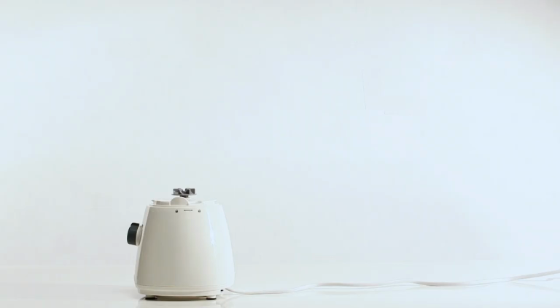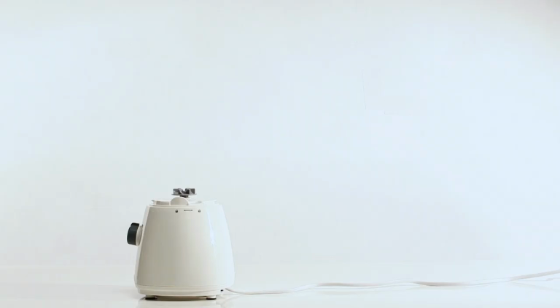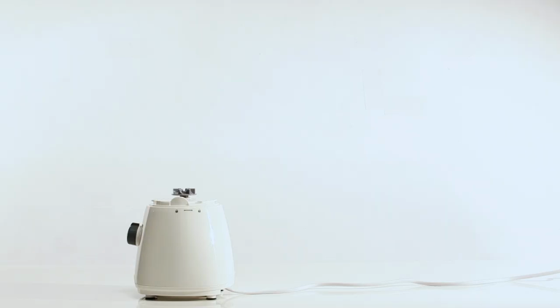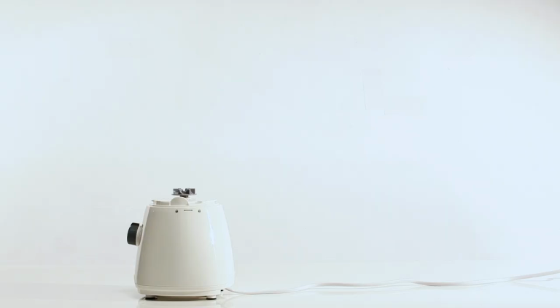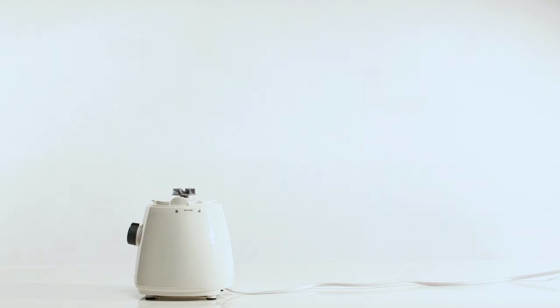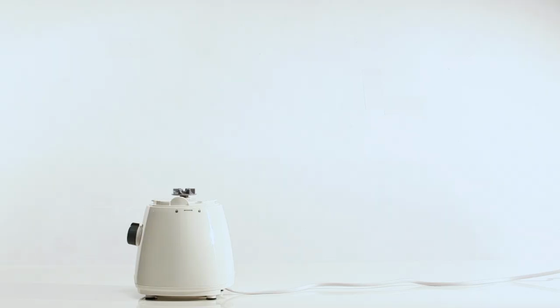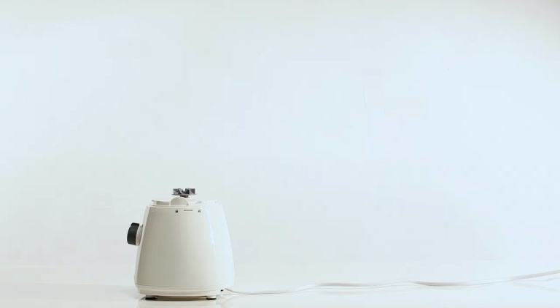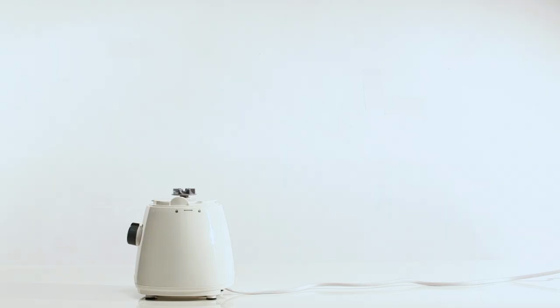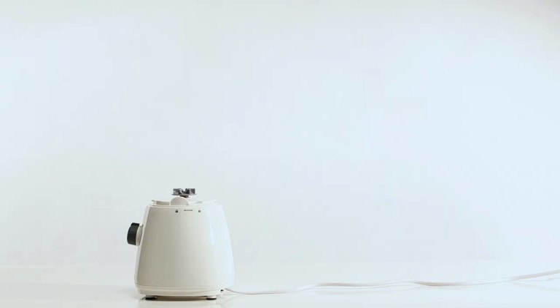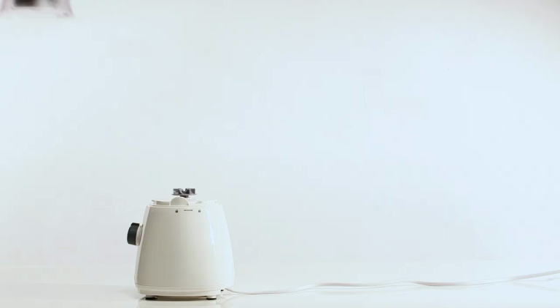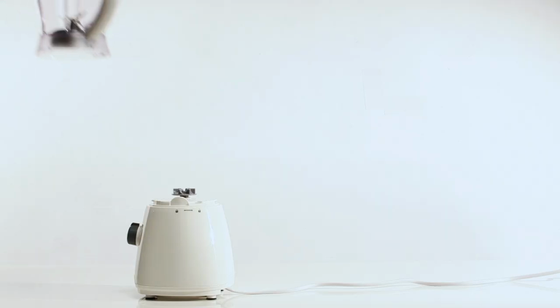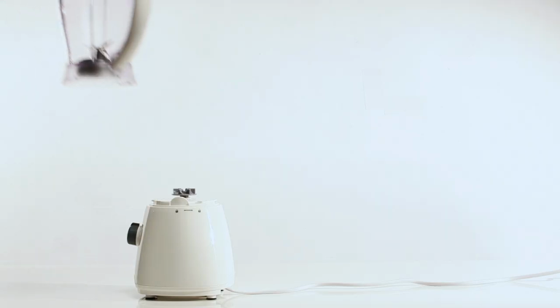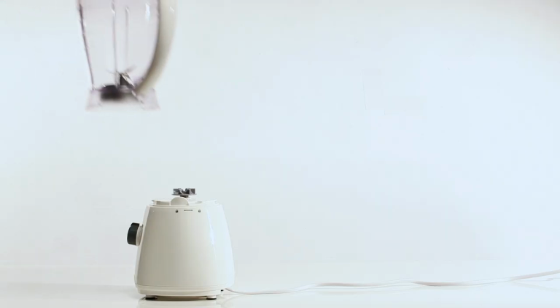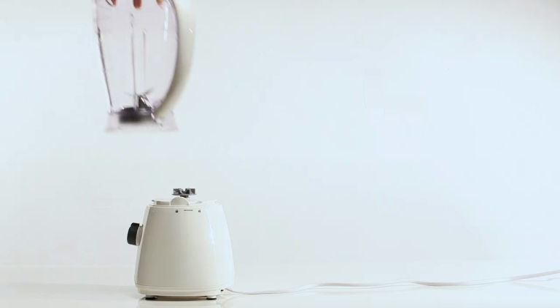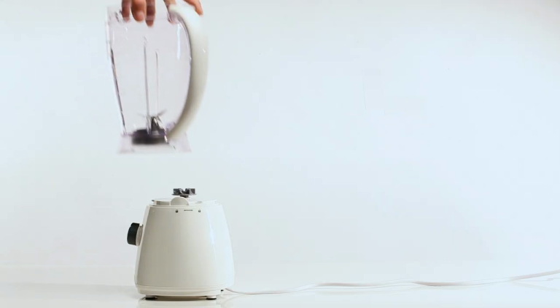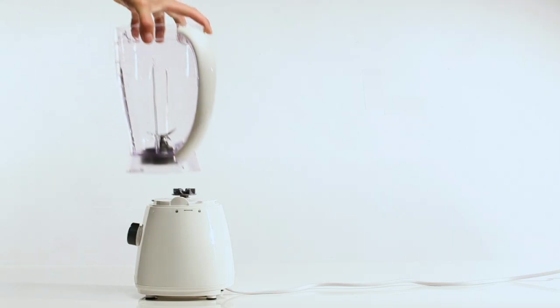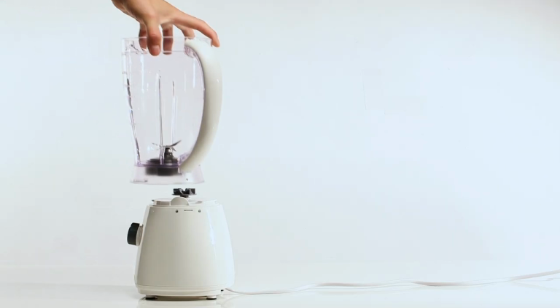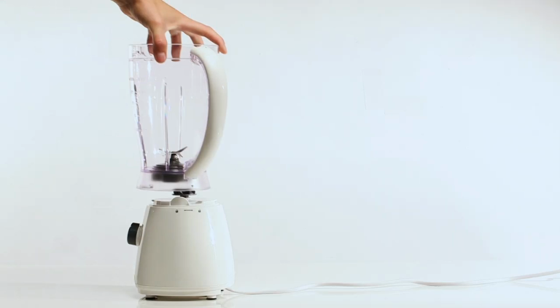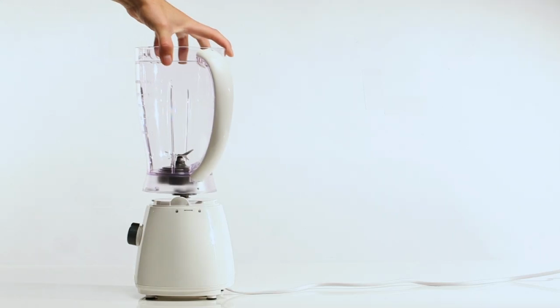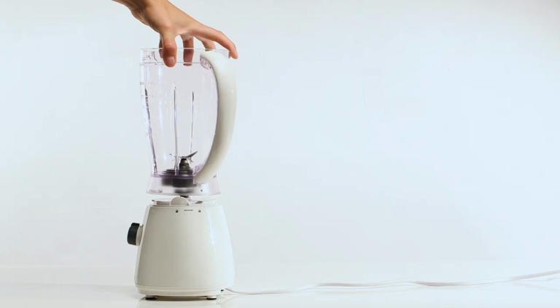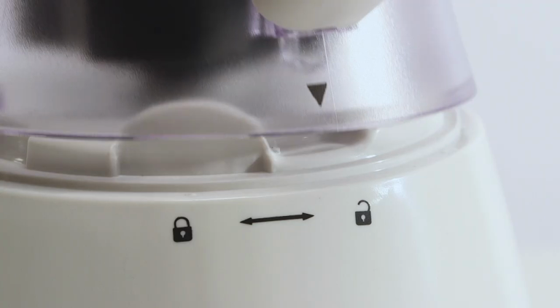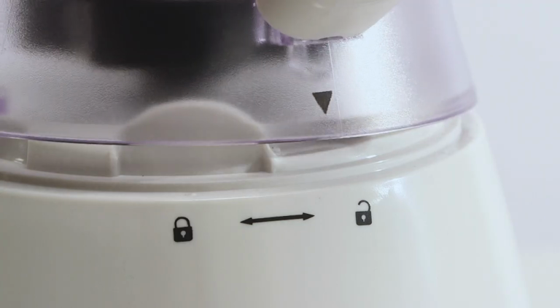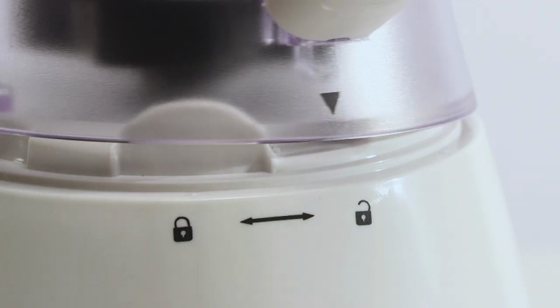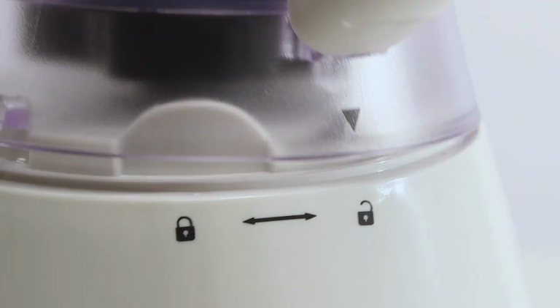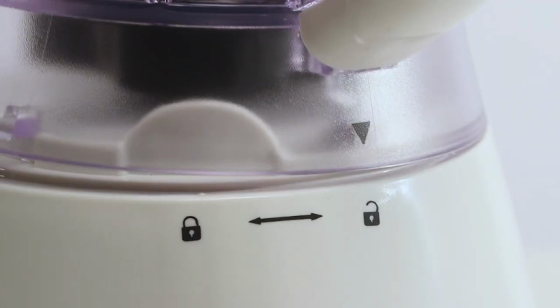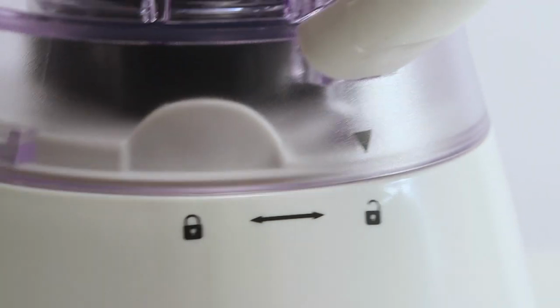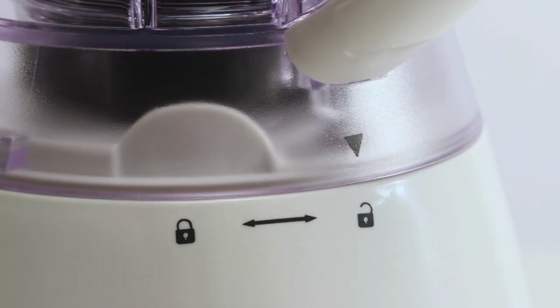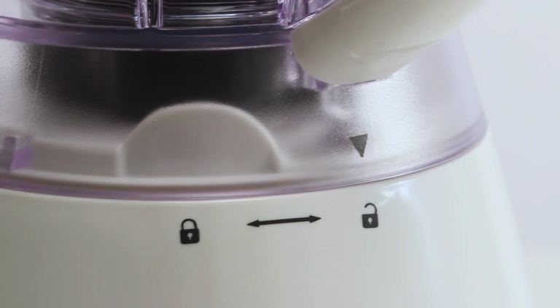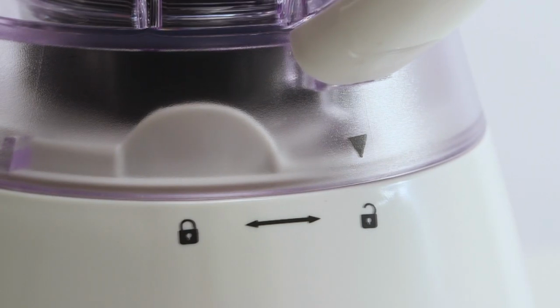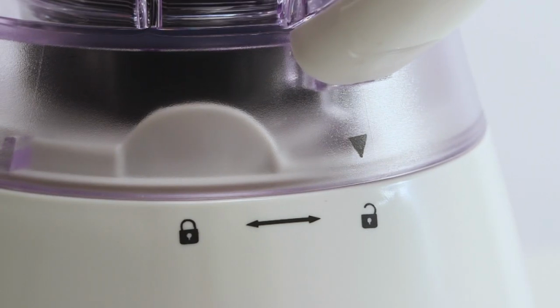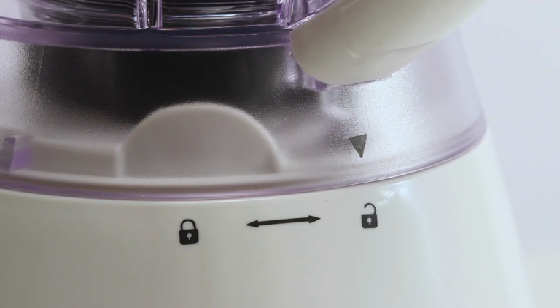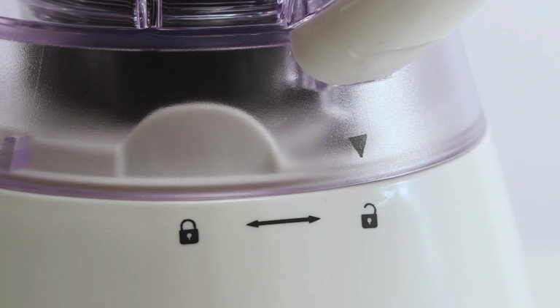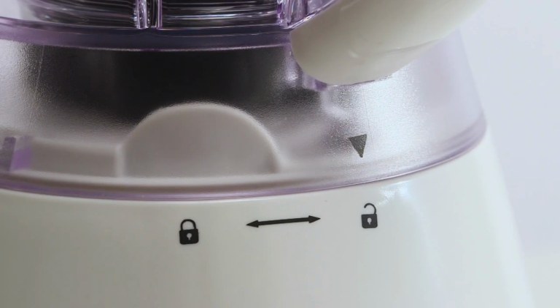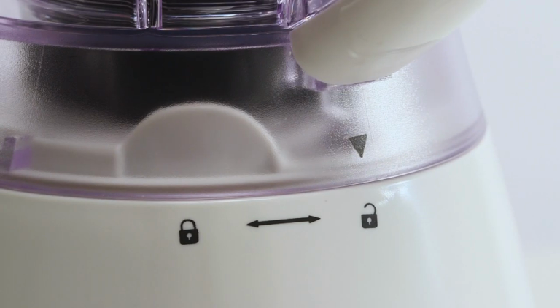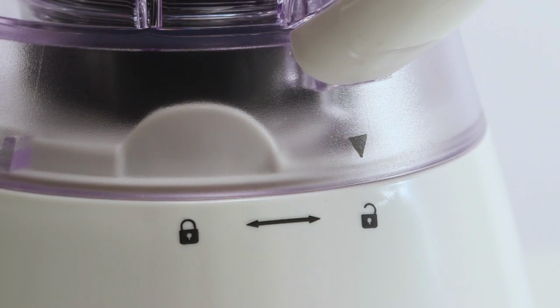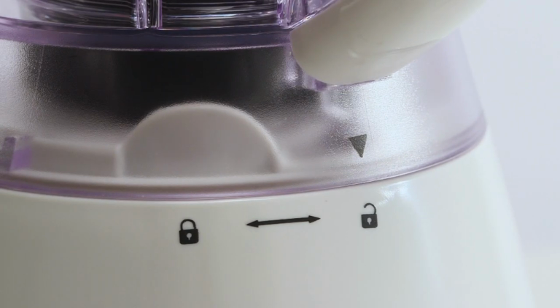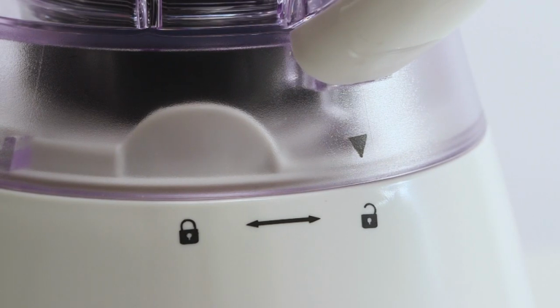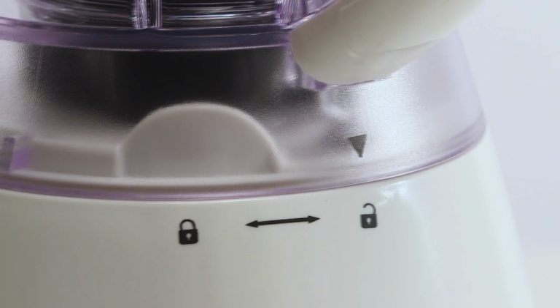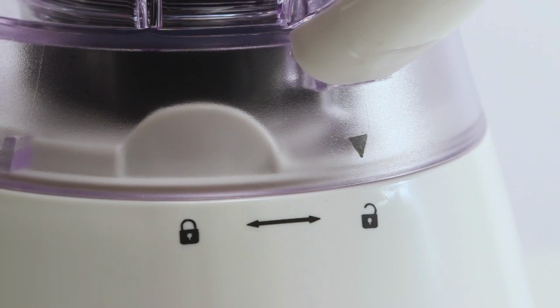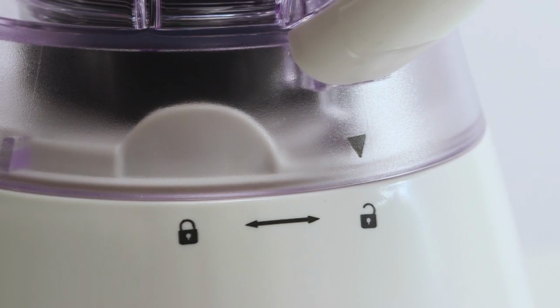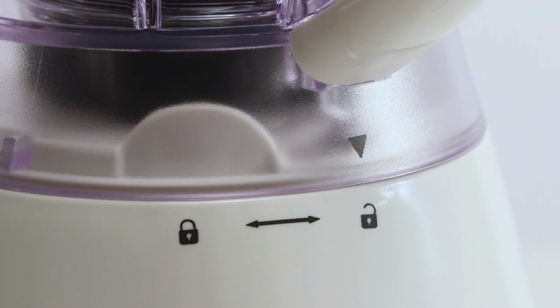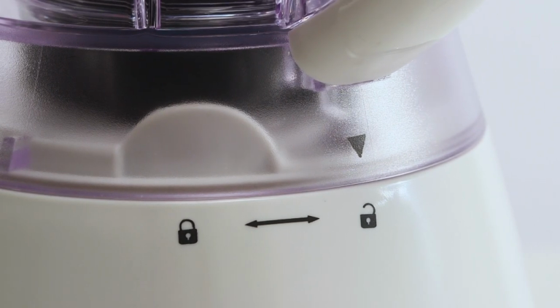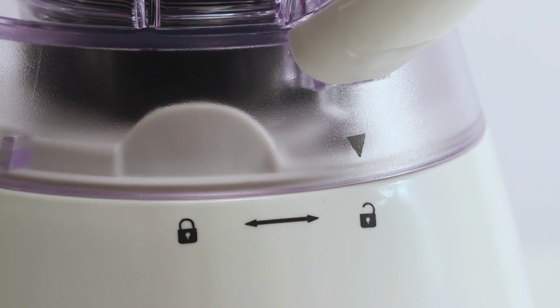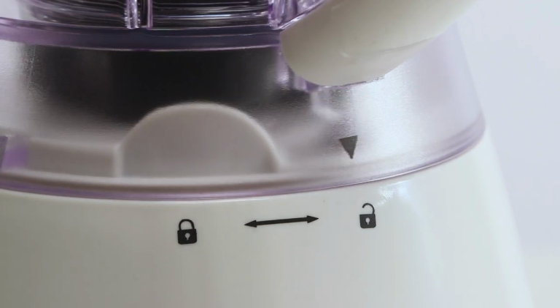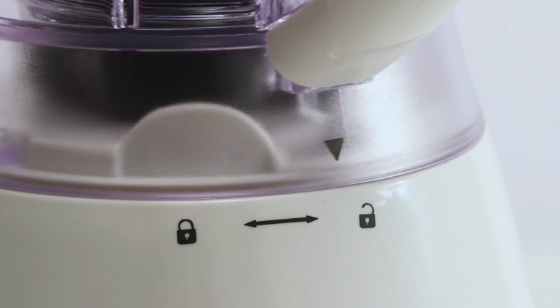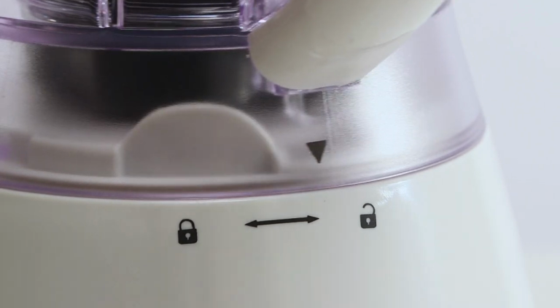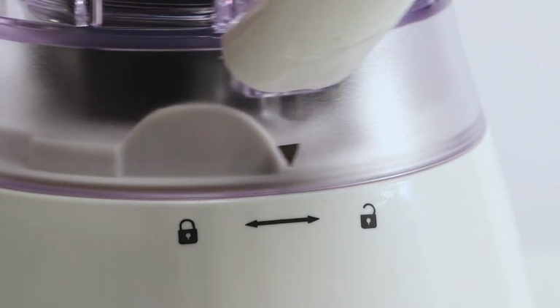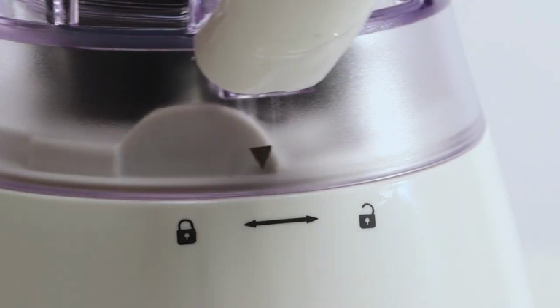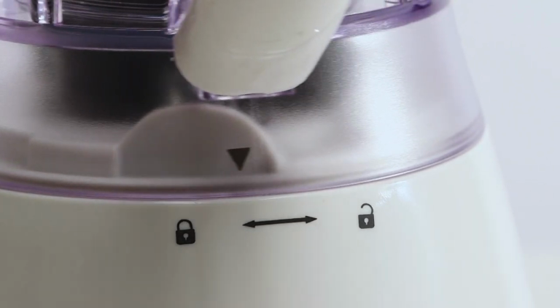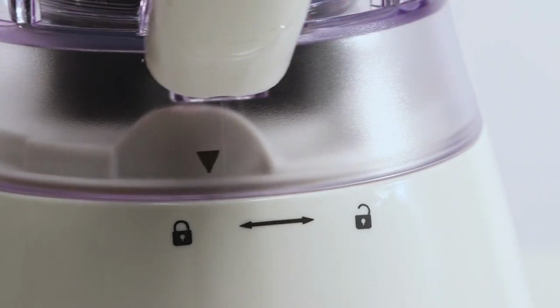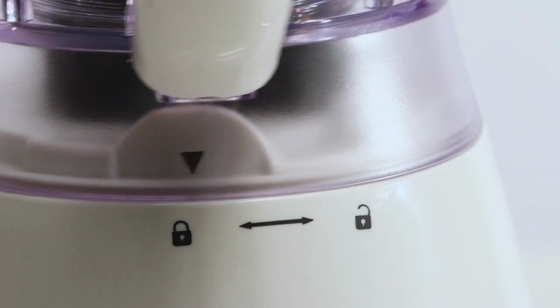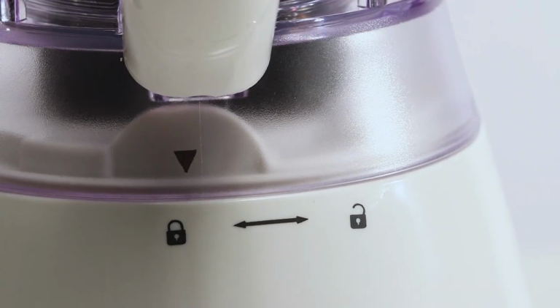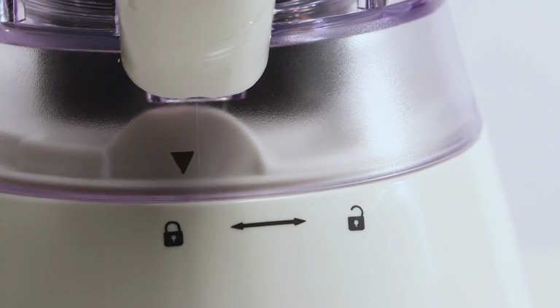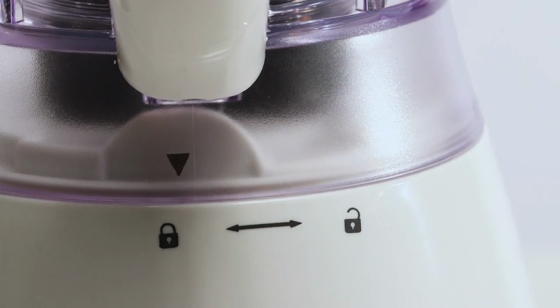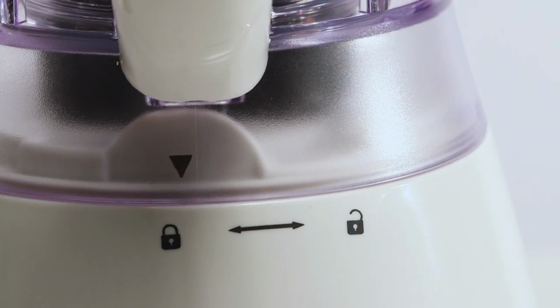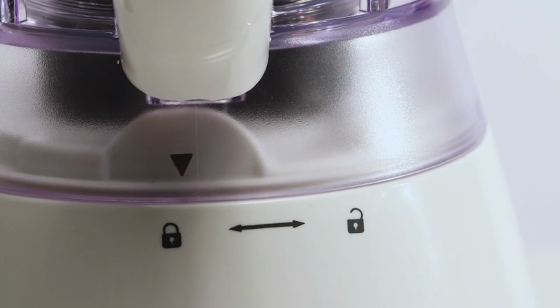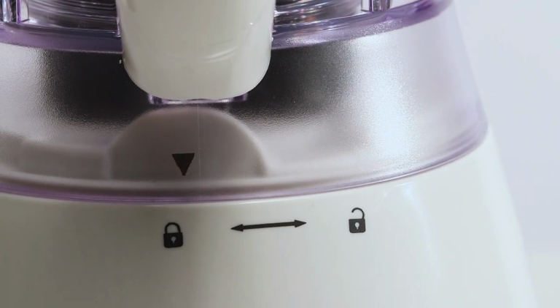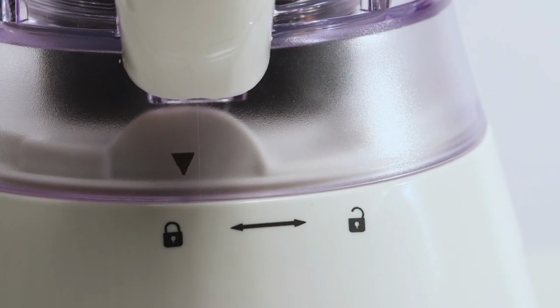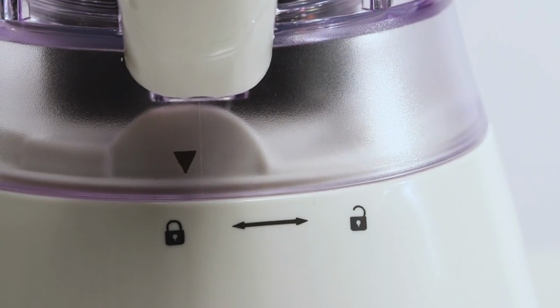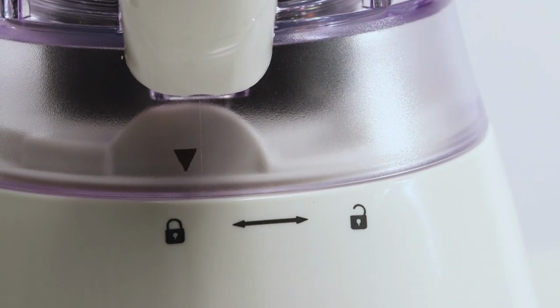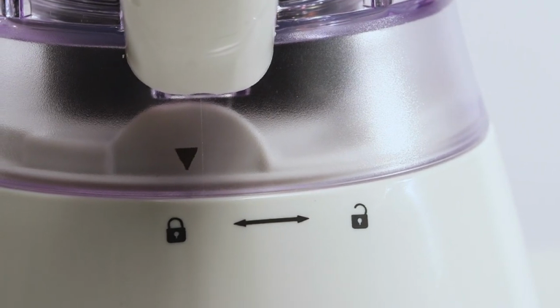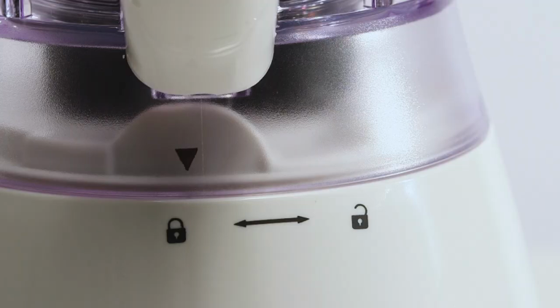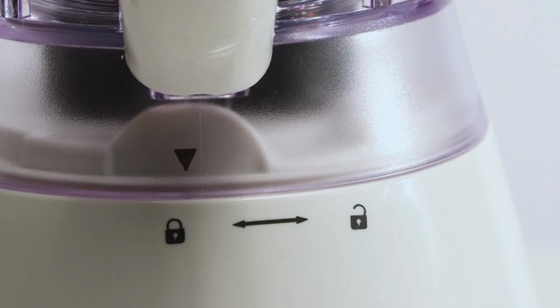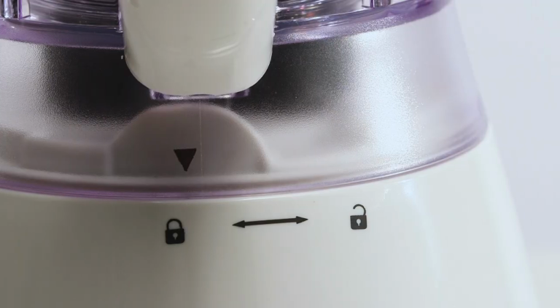Place the plastic jug on top of the motor base, line the unlock symbol with the arrow and turn to the locked position.